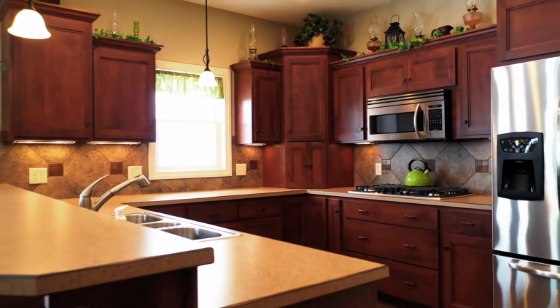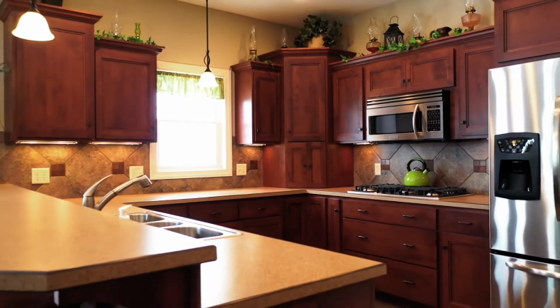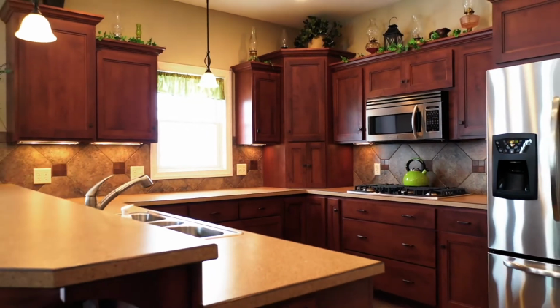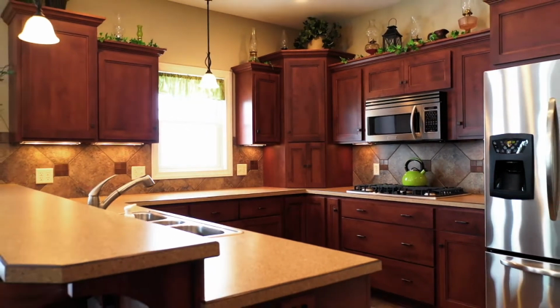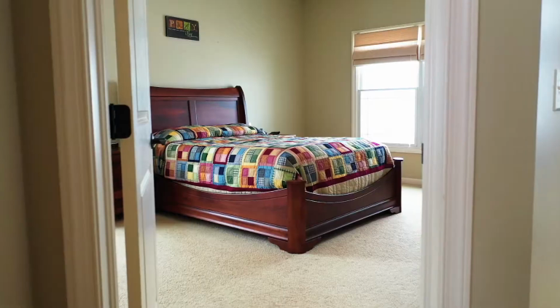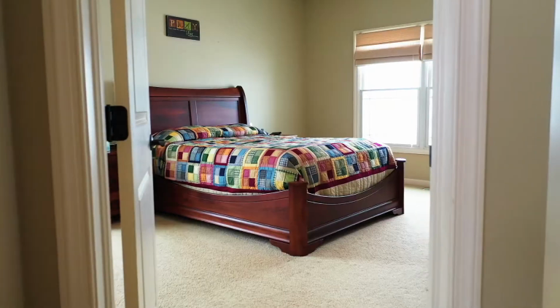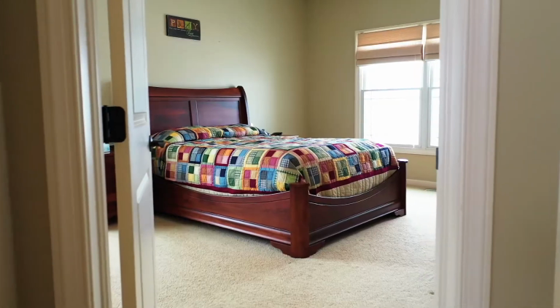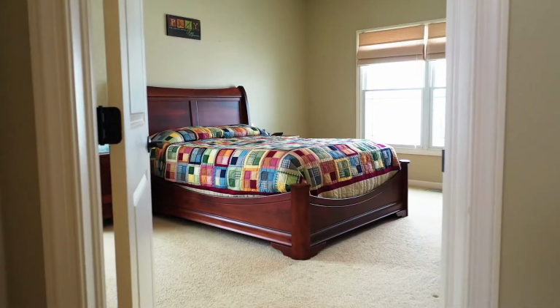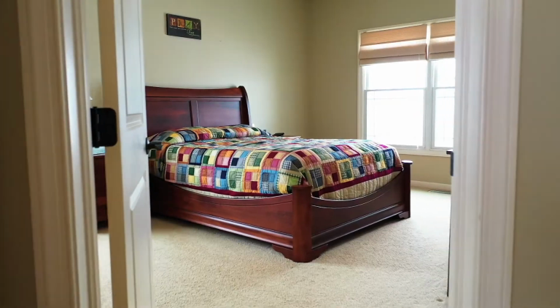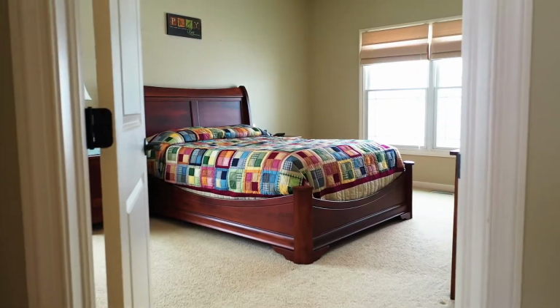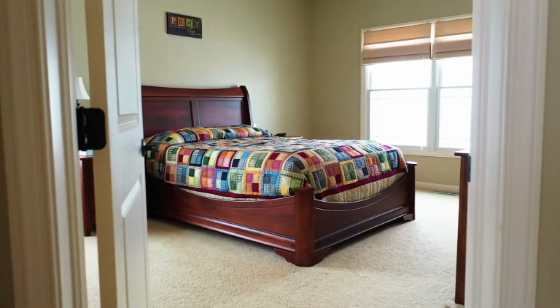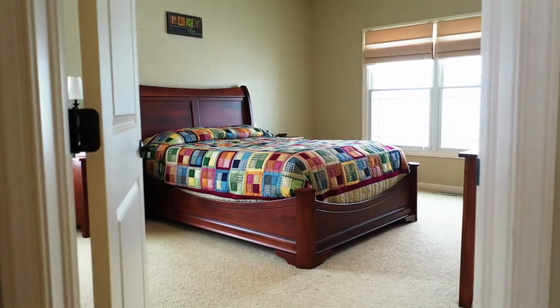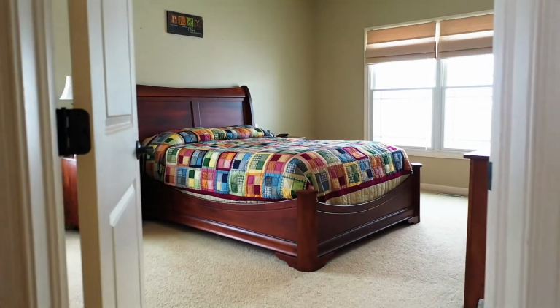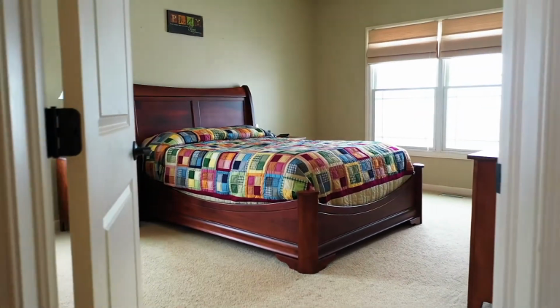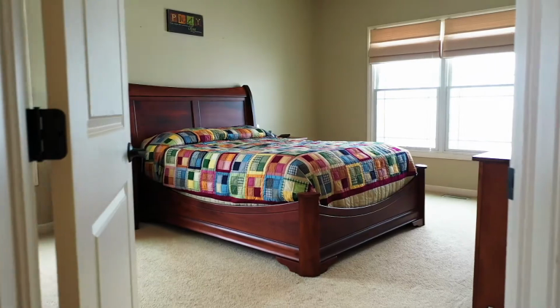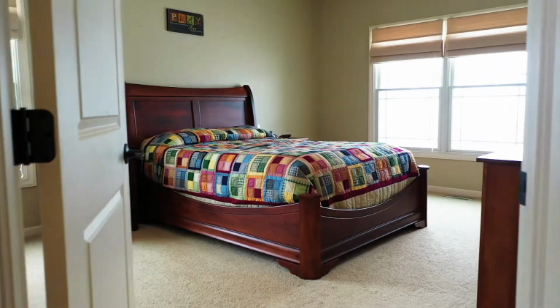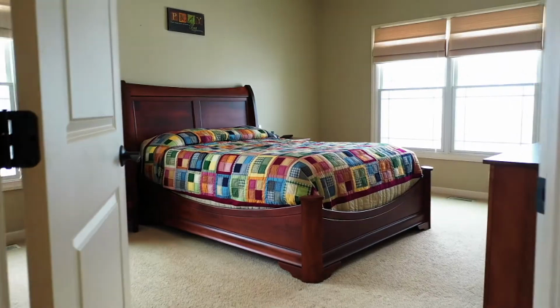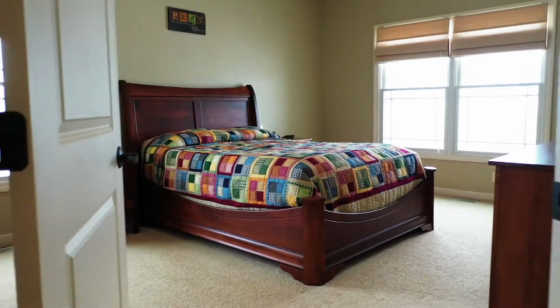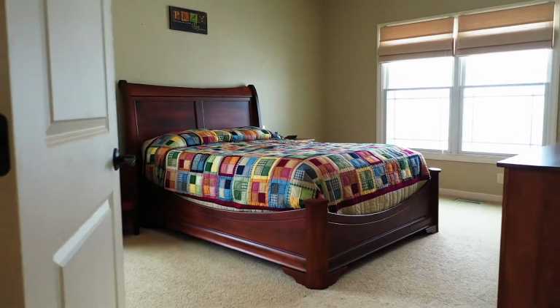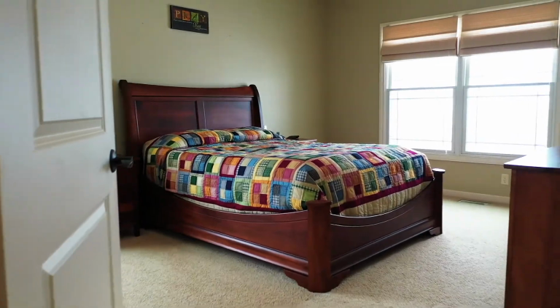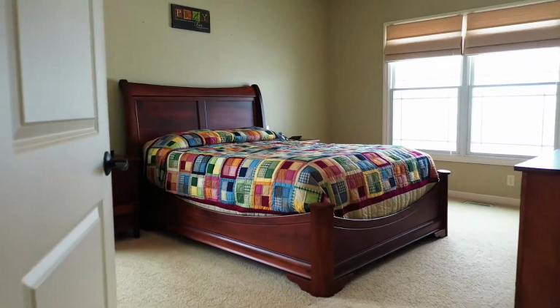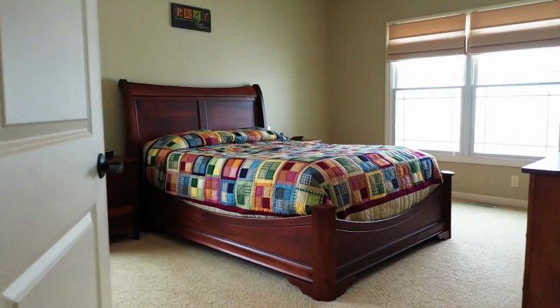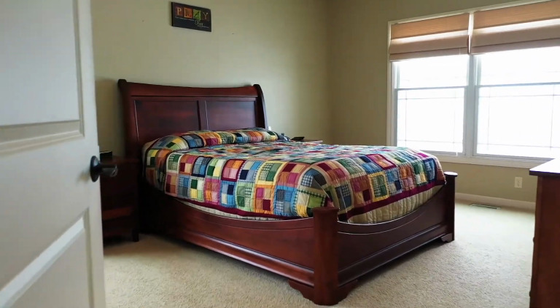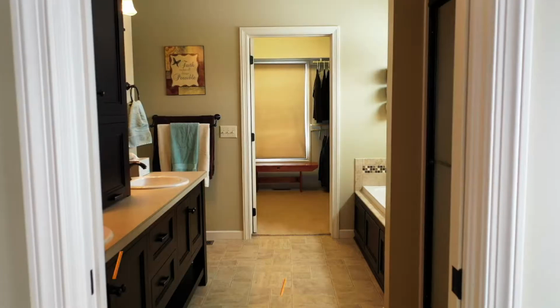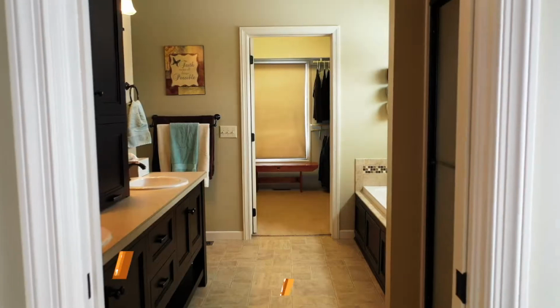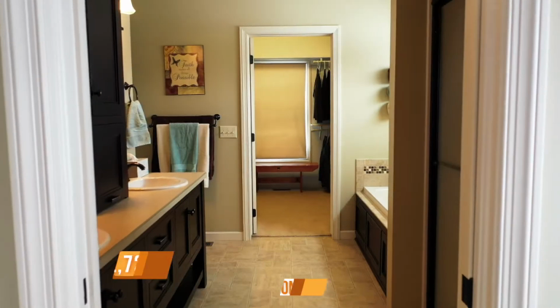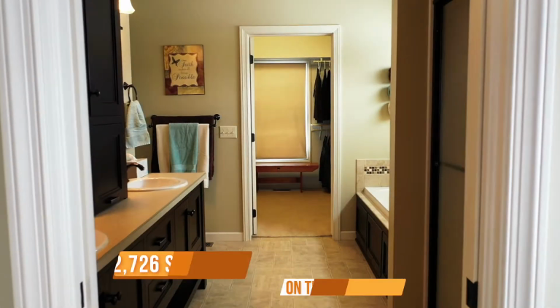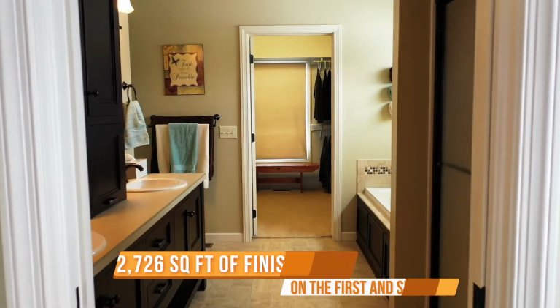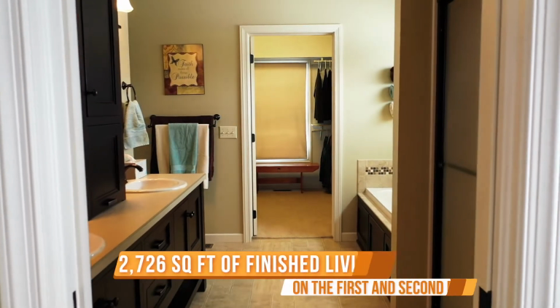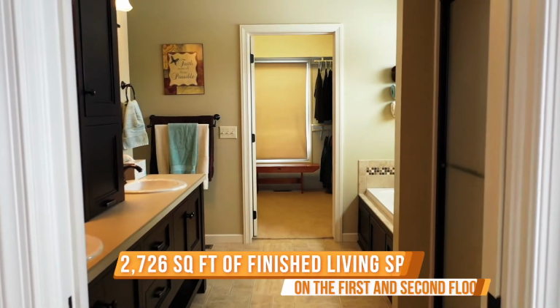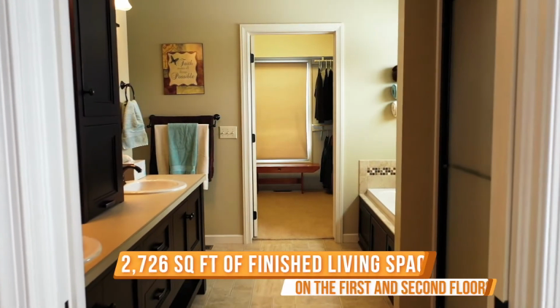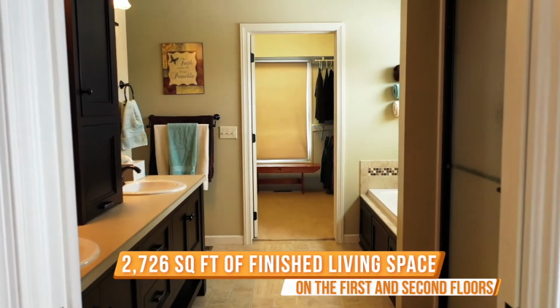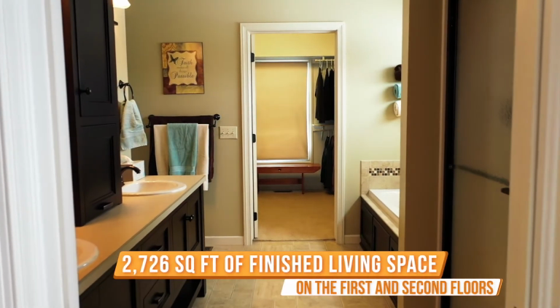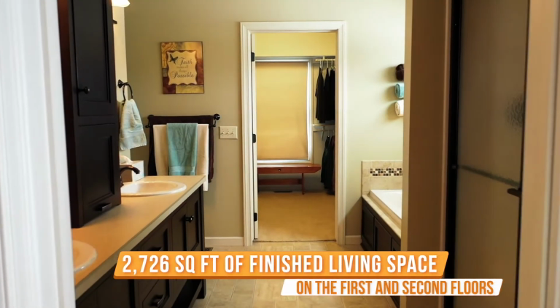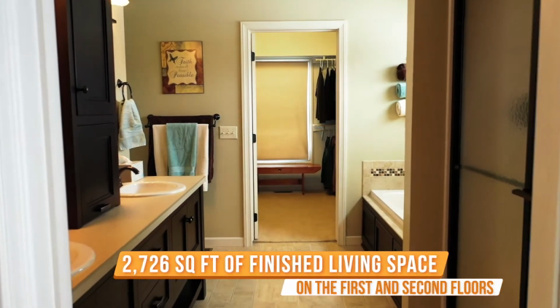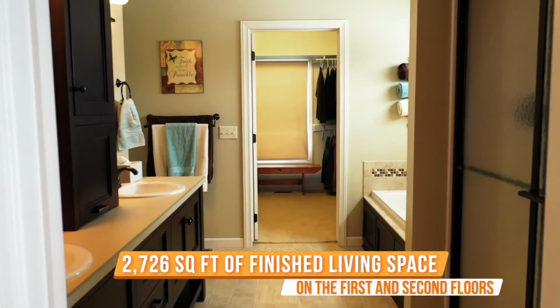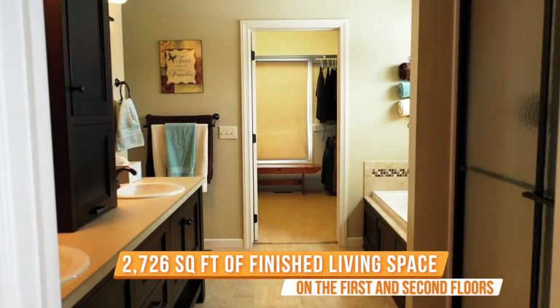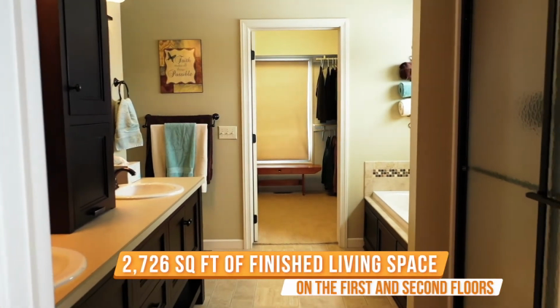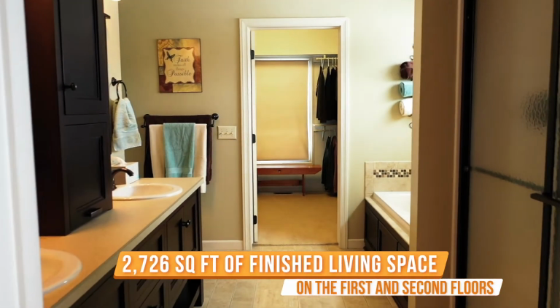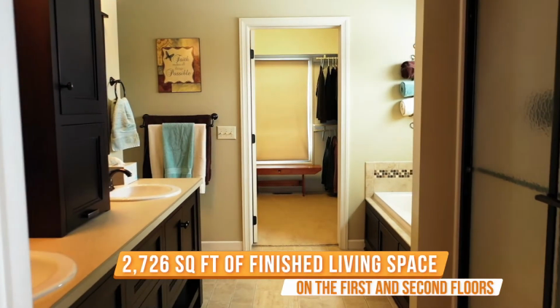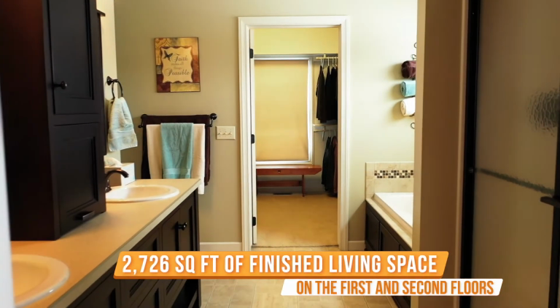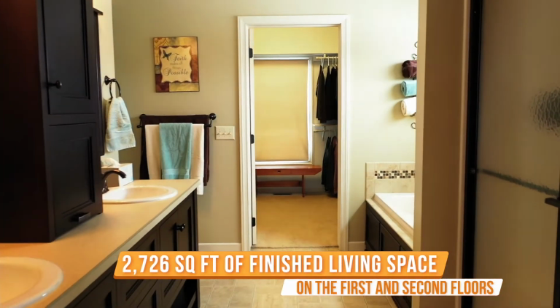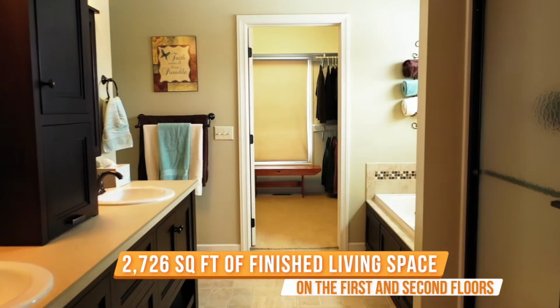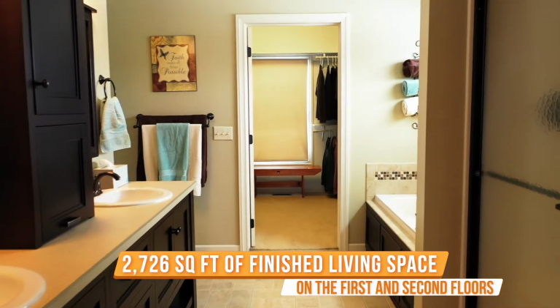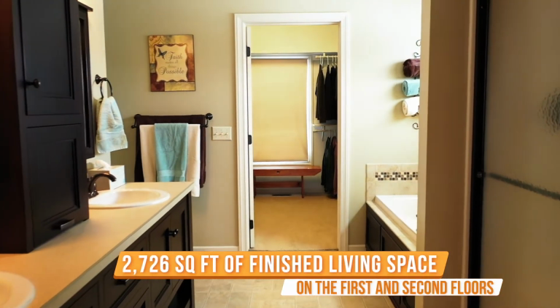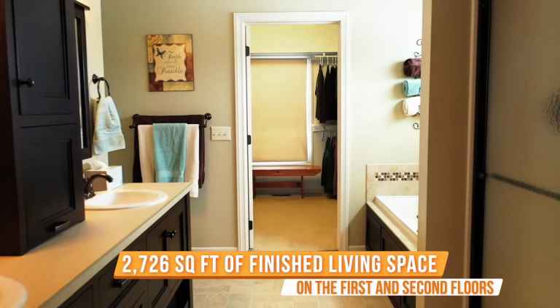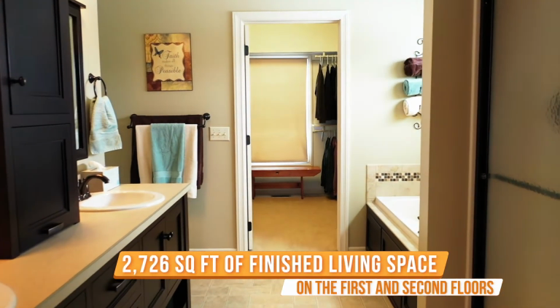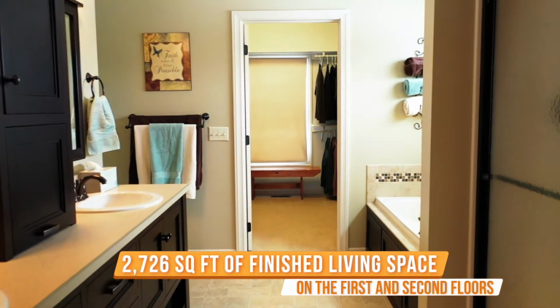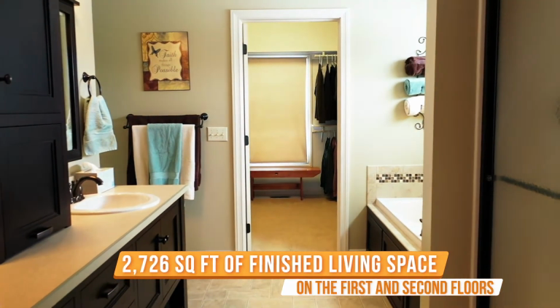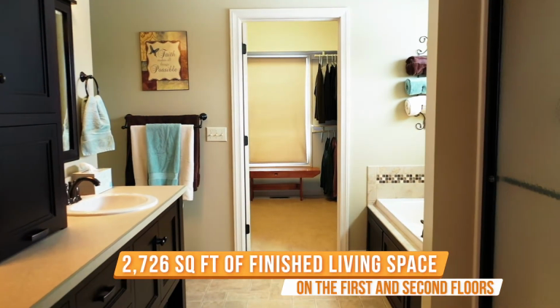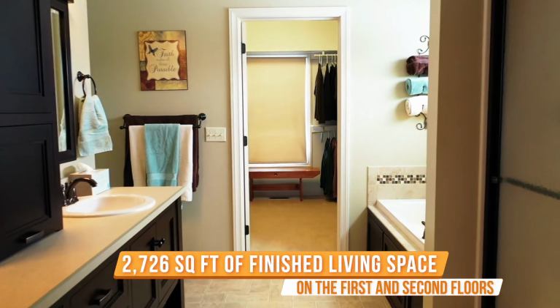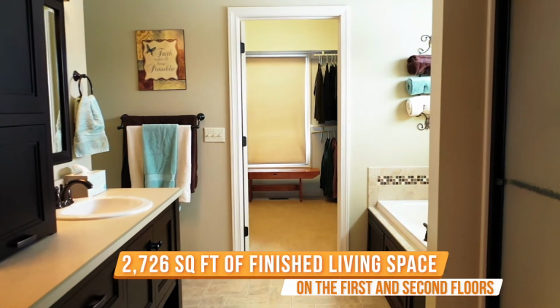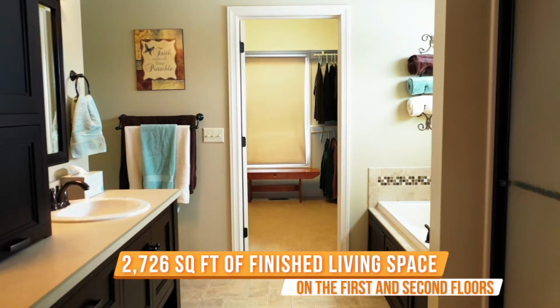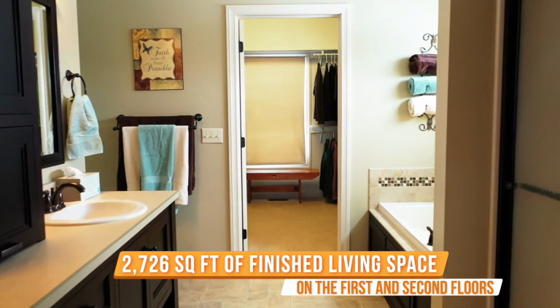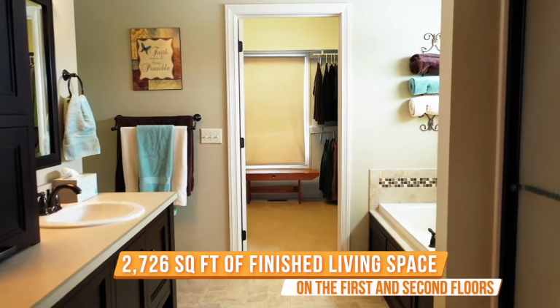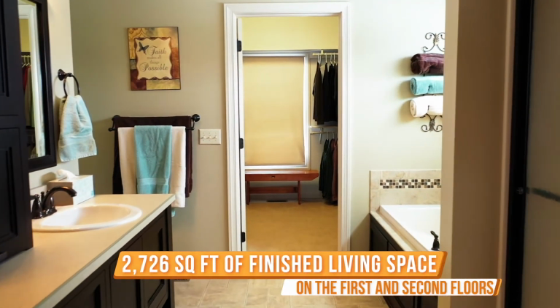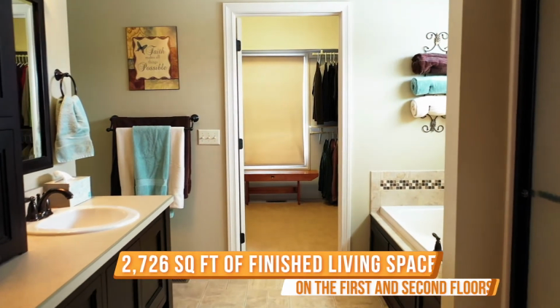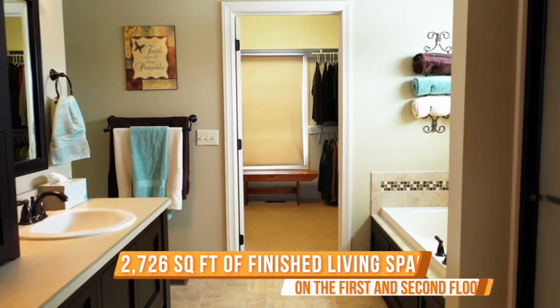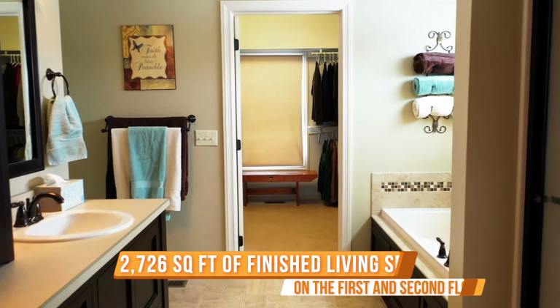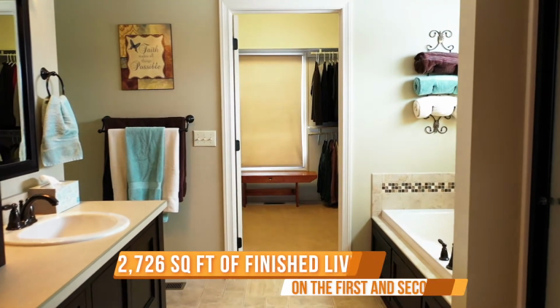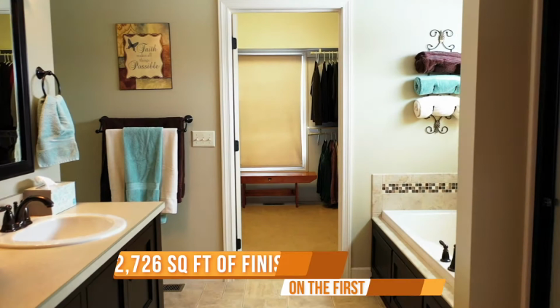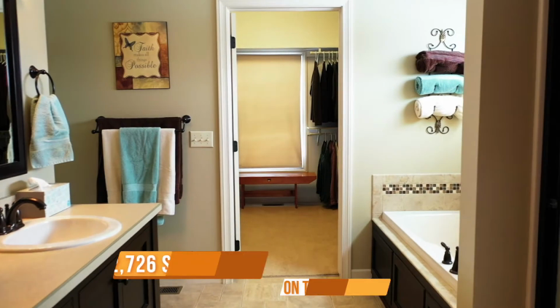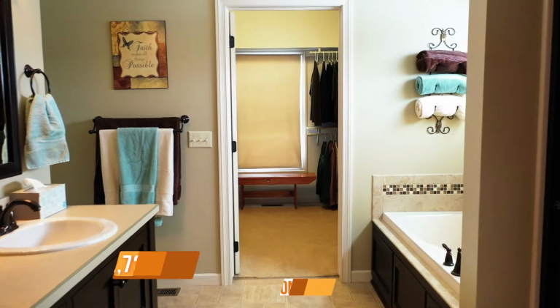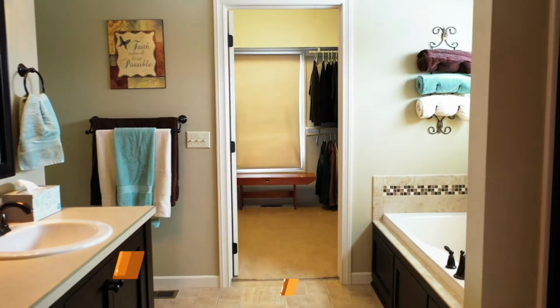The master suite features its own bathroom, boasting double vanity, shower, garden tub, and spacious walk-in closet.